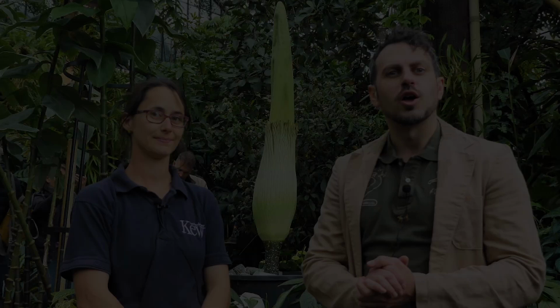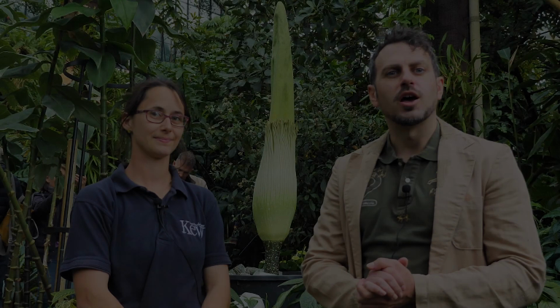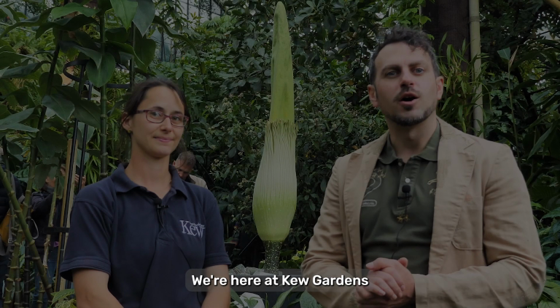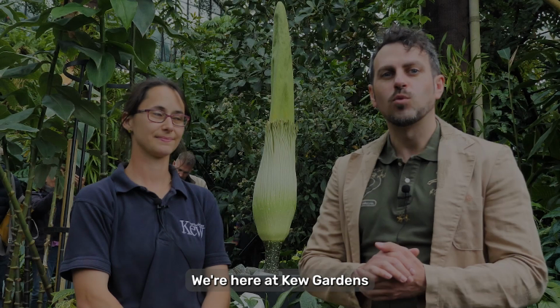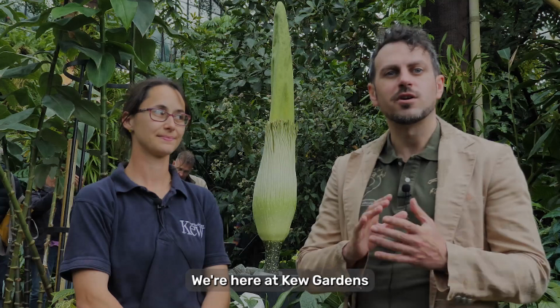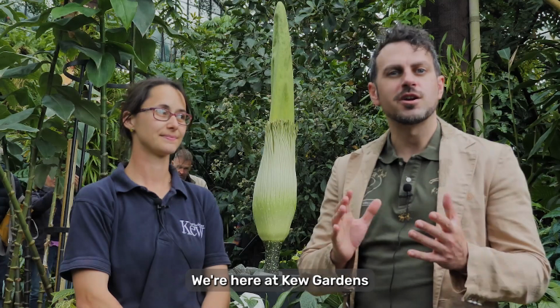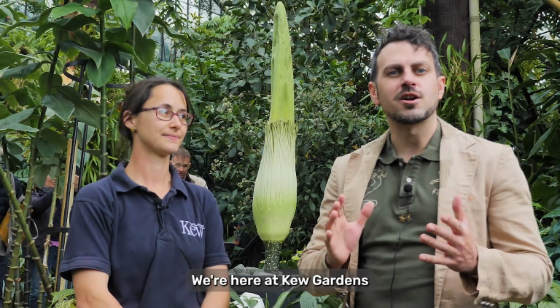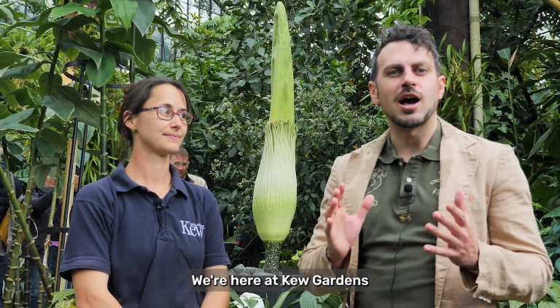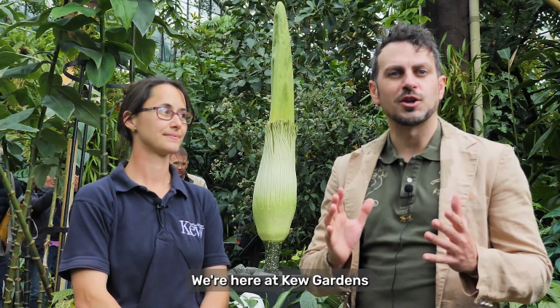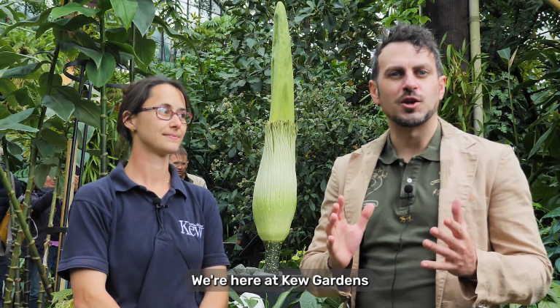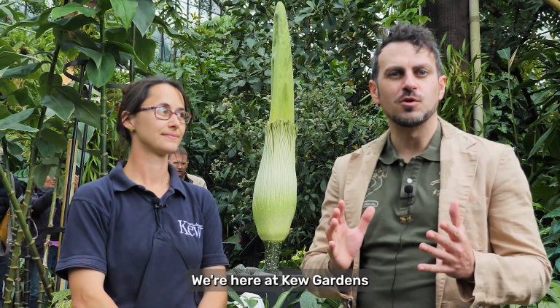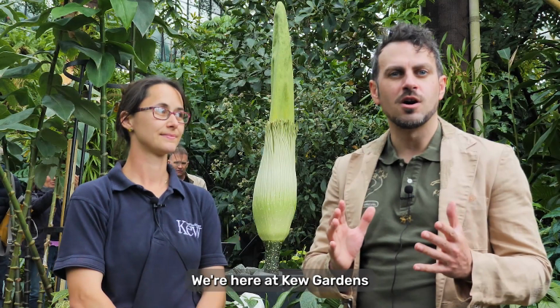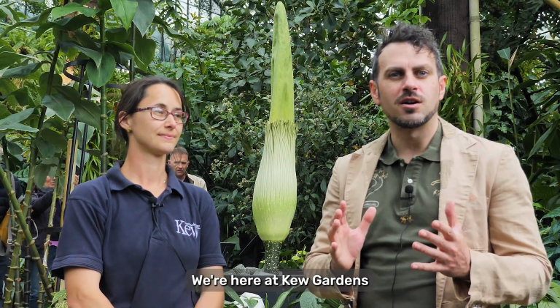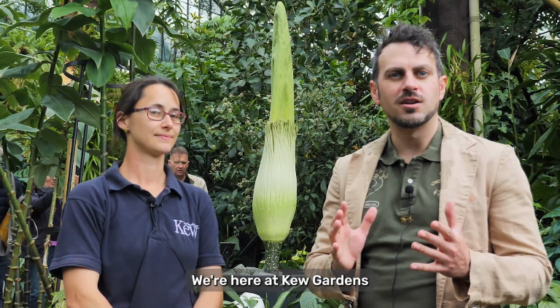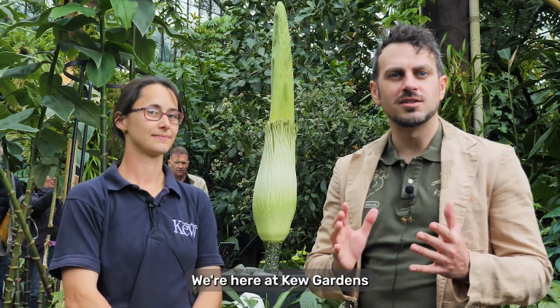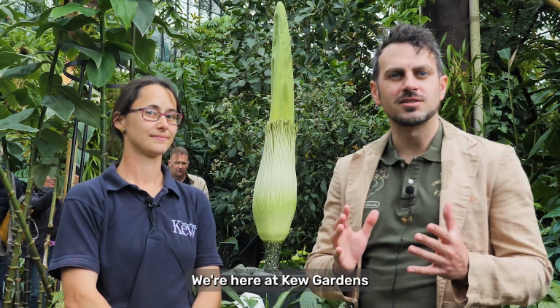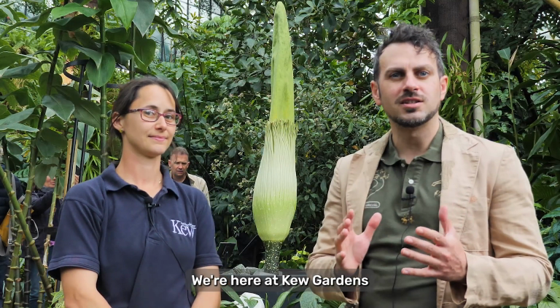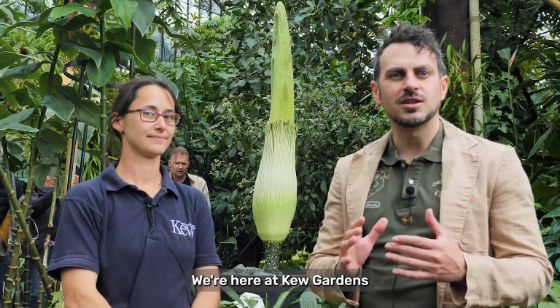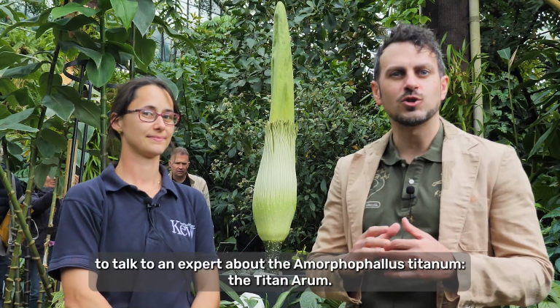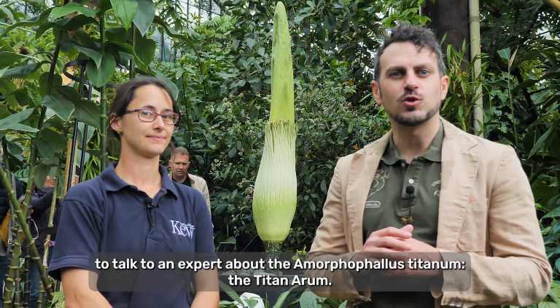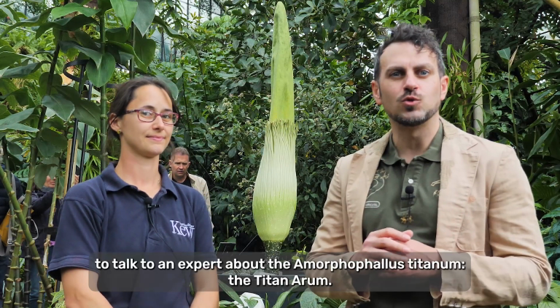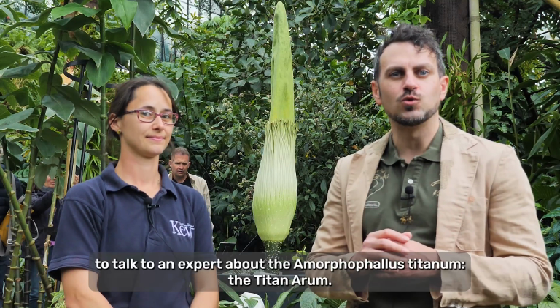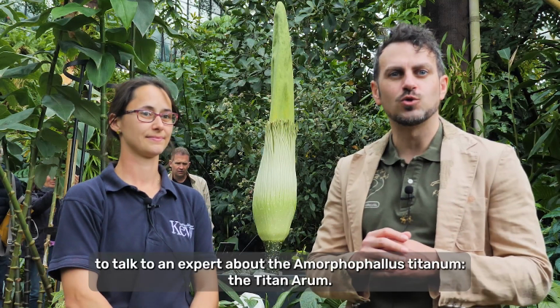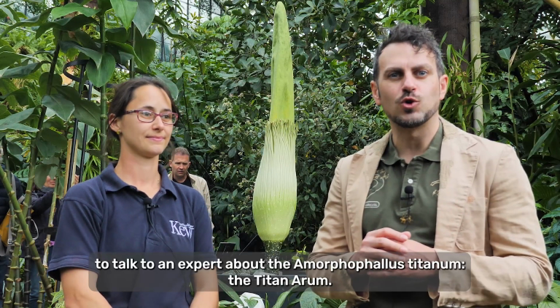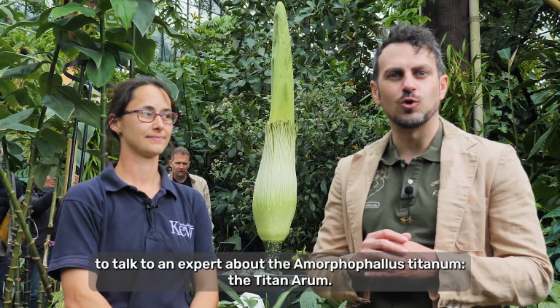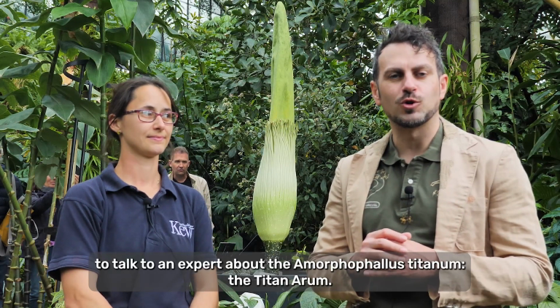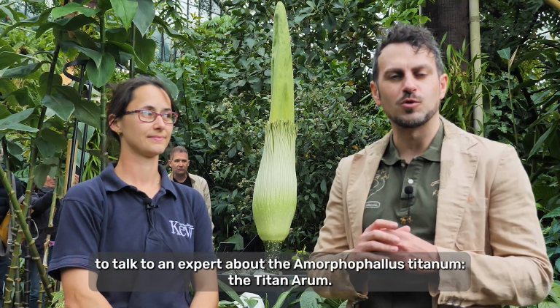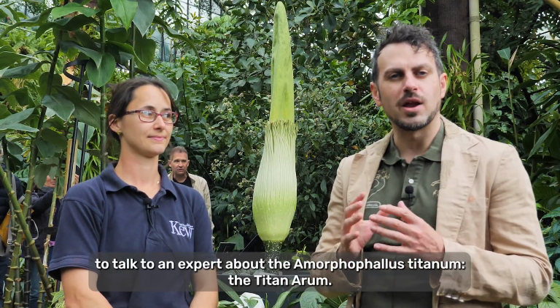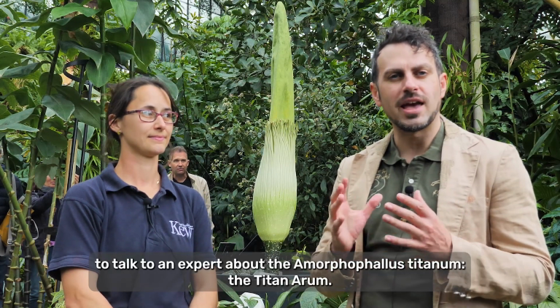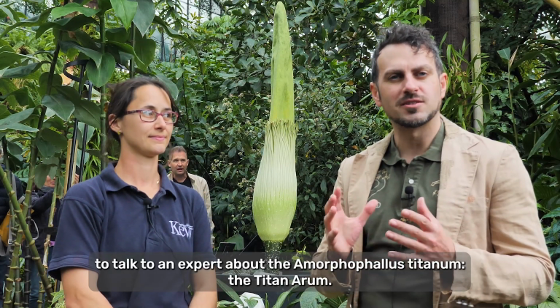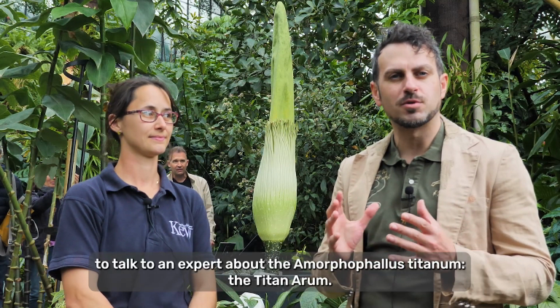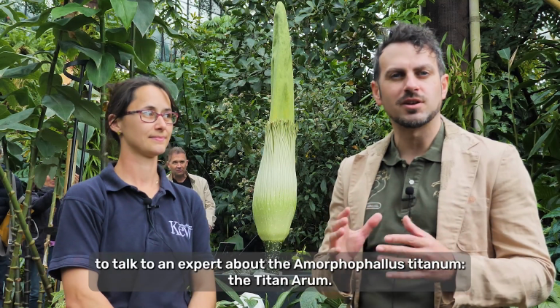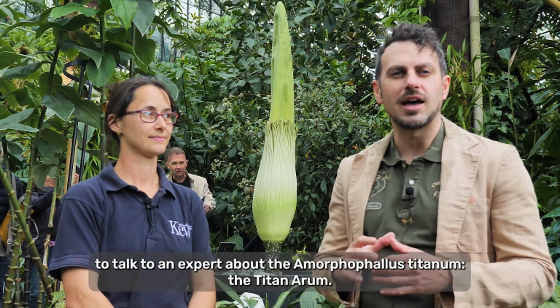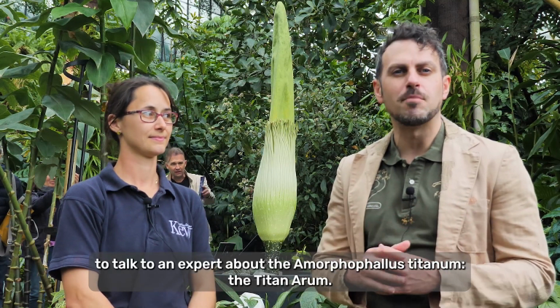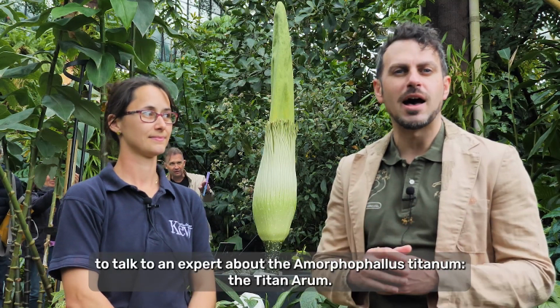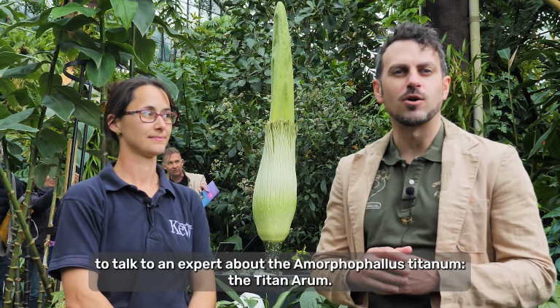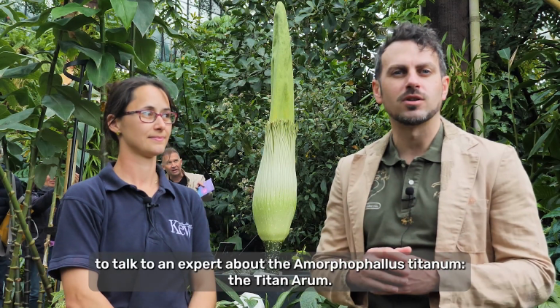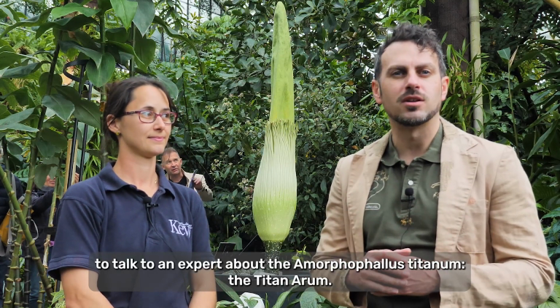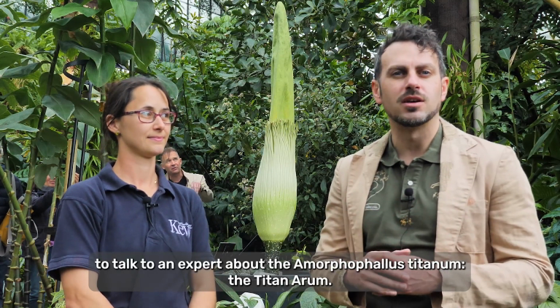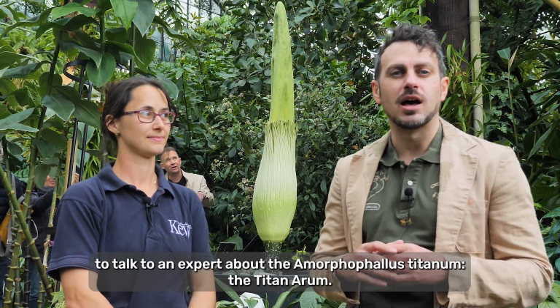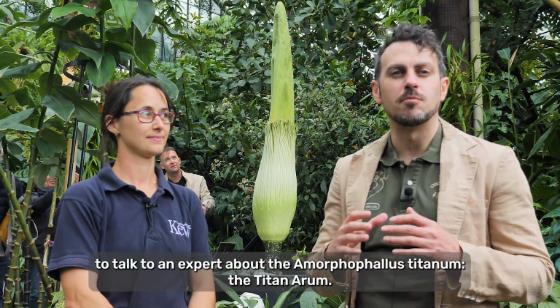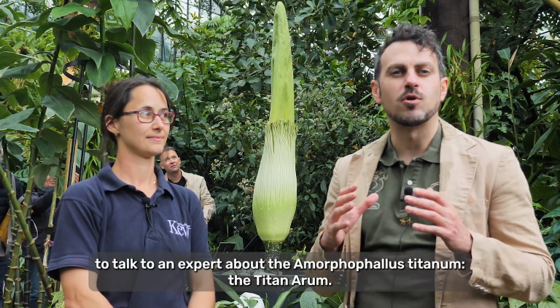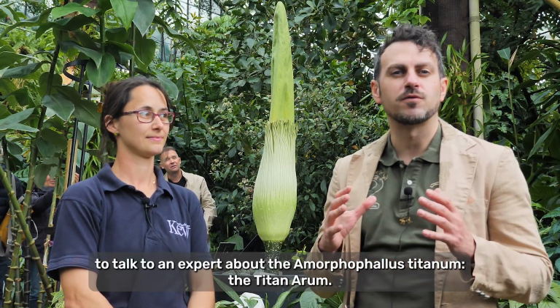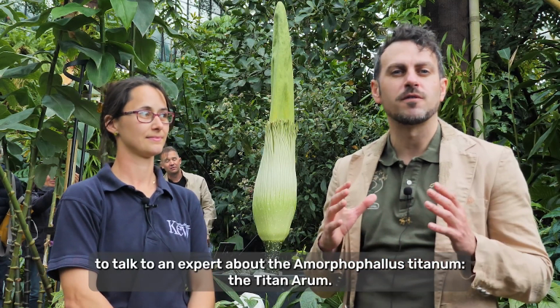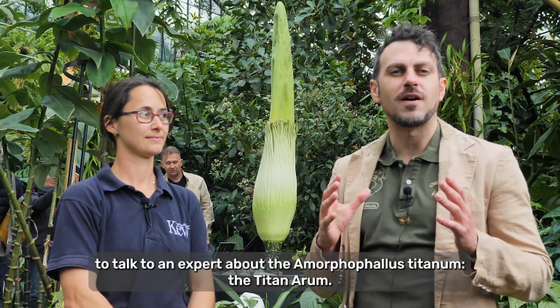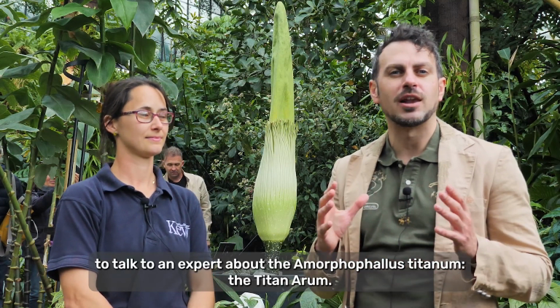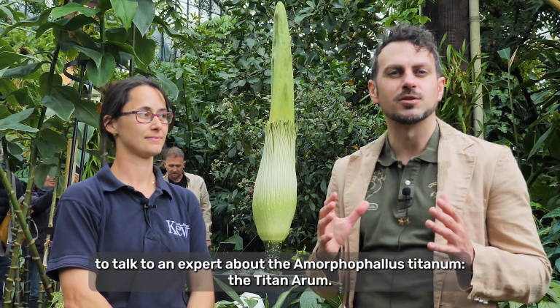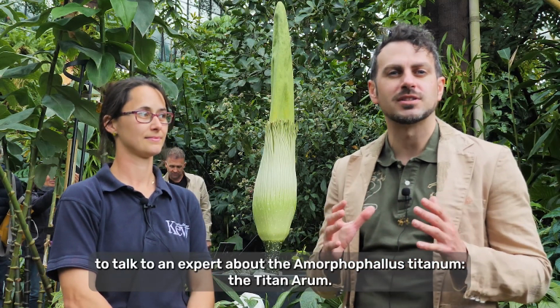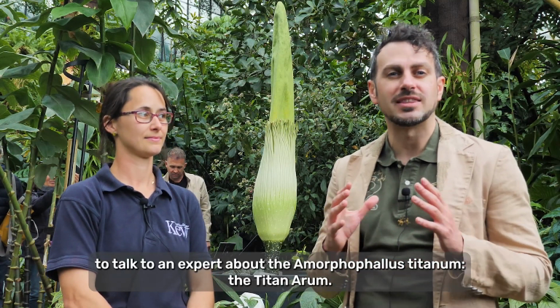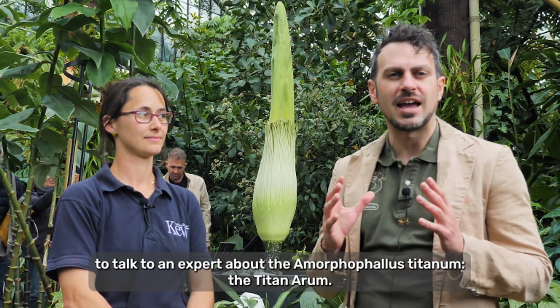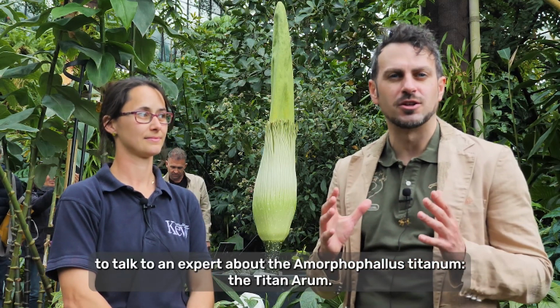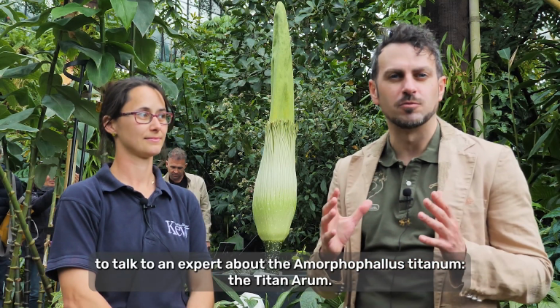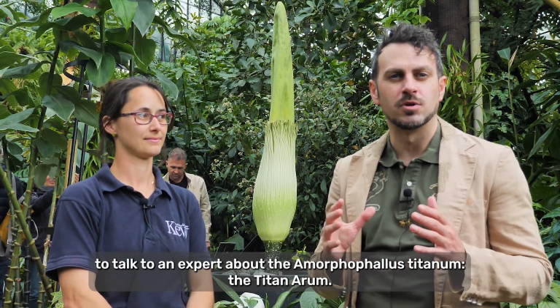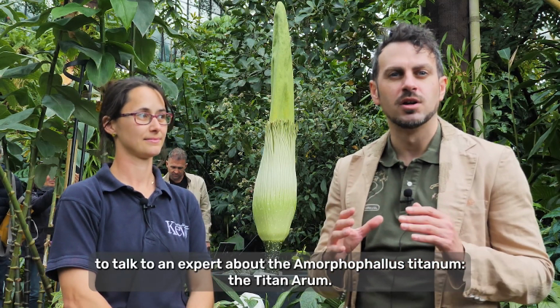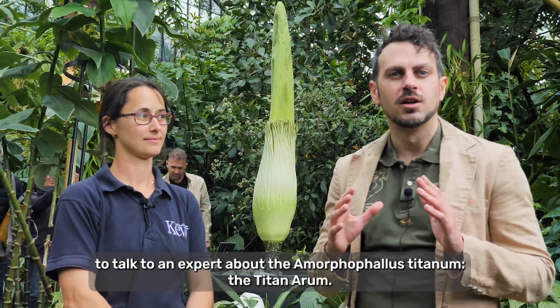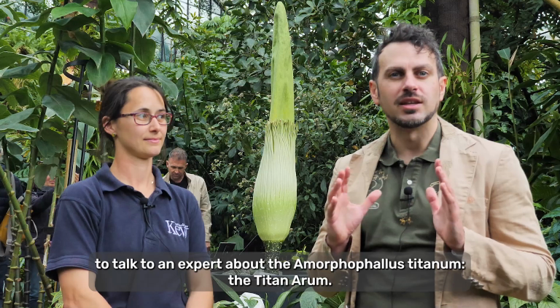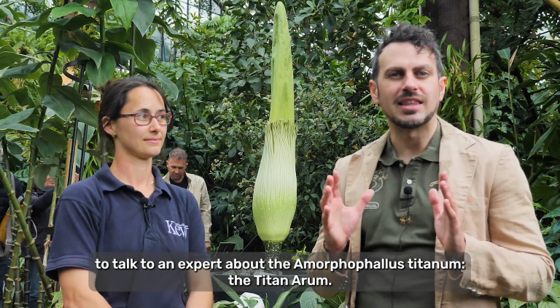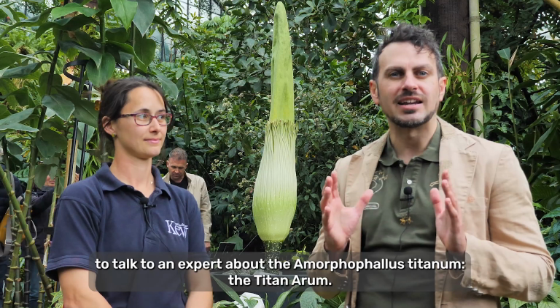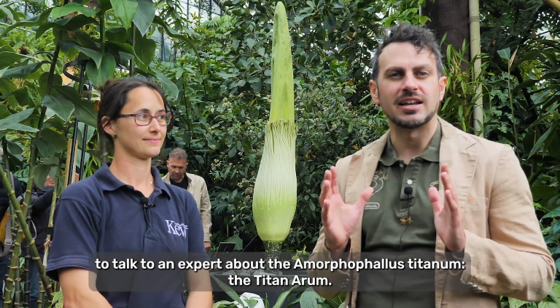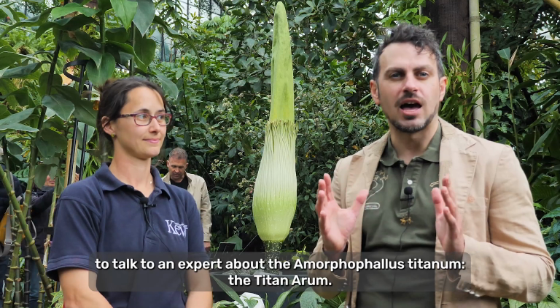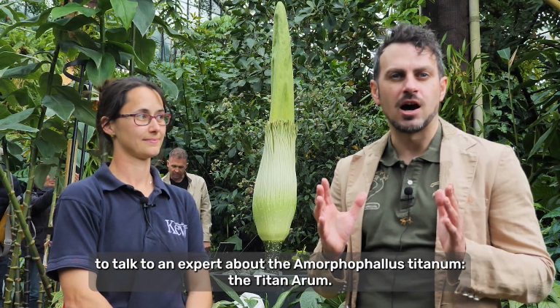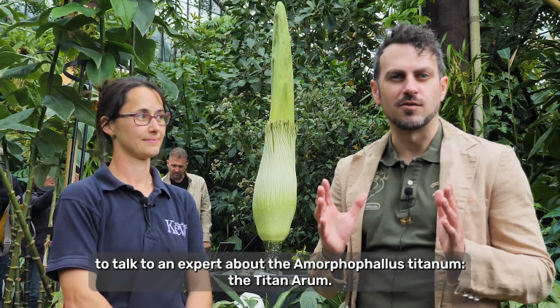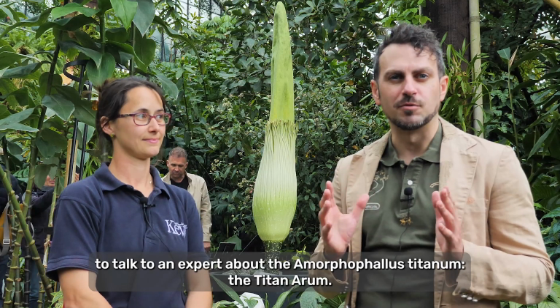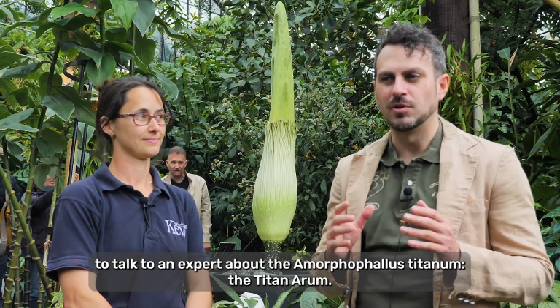We are here at Kew Gardens to talk to an expert about the Amorphophallus Titanum, the Titan Arum.